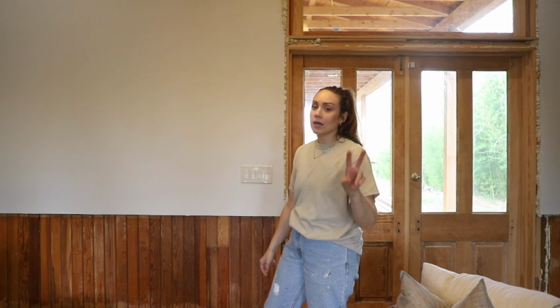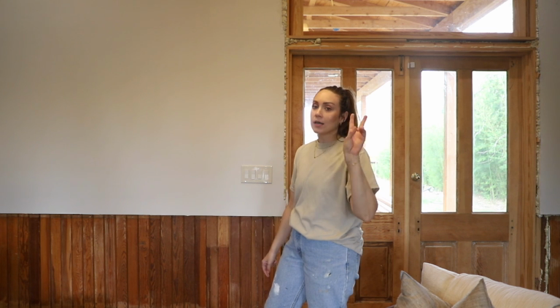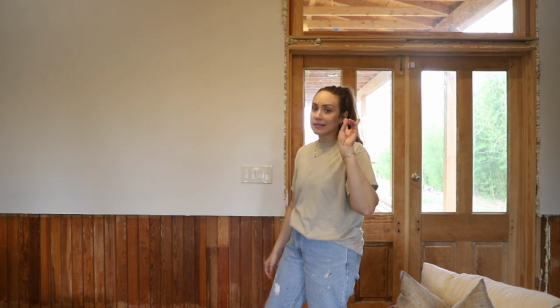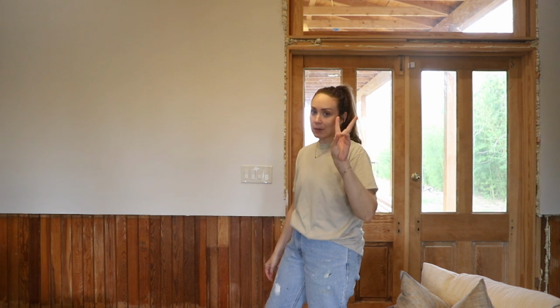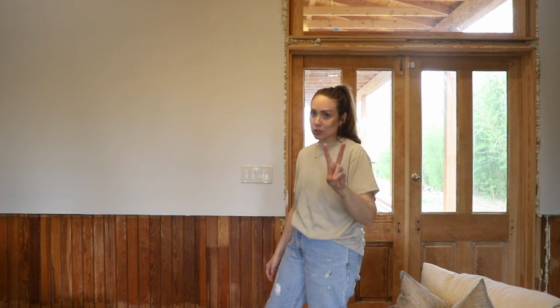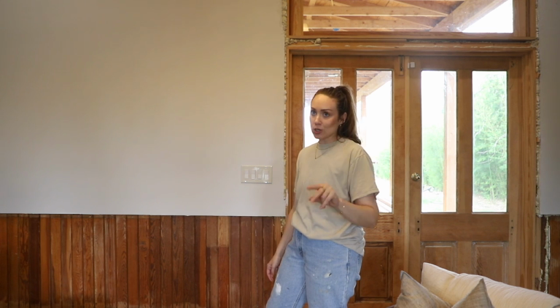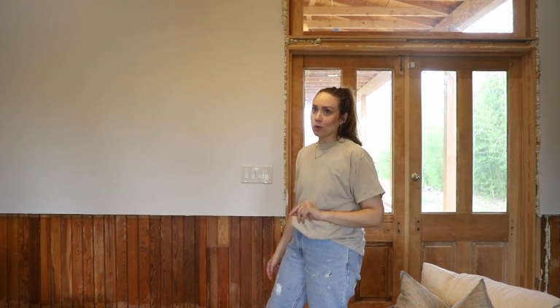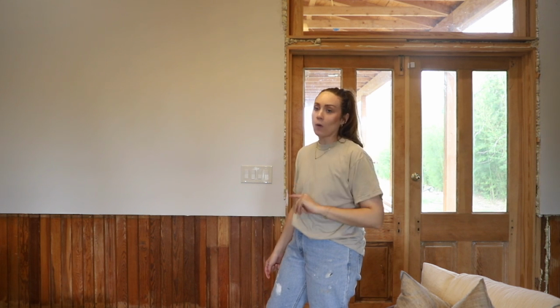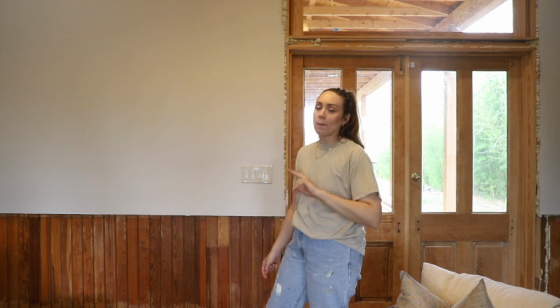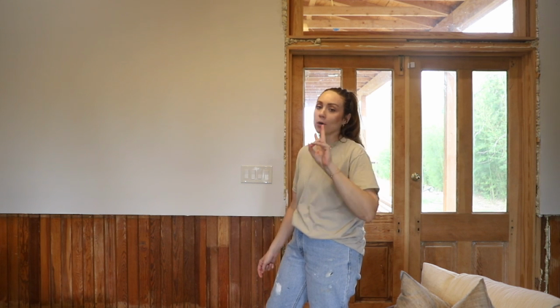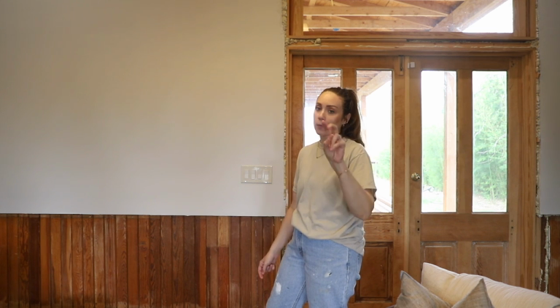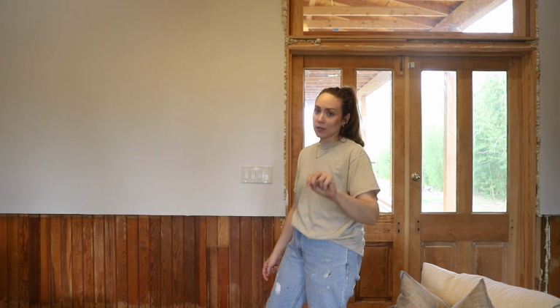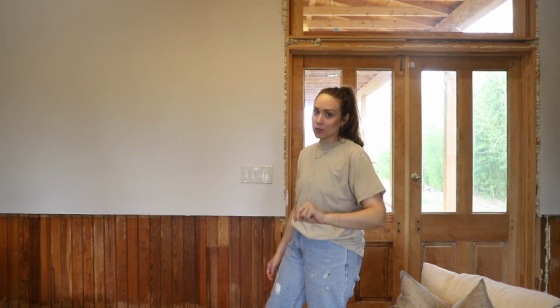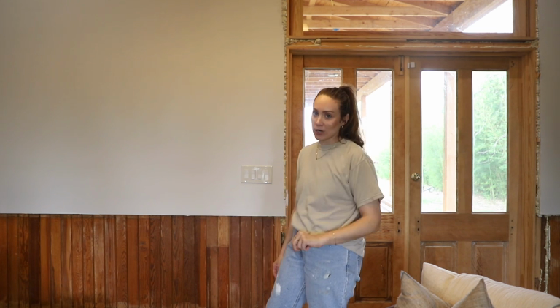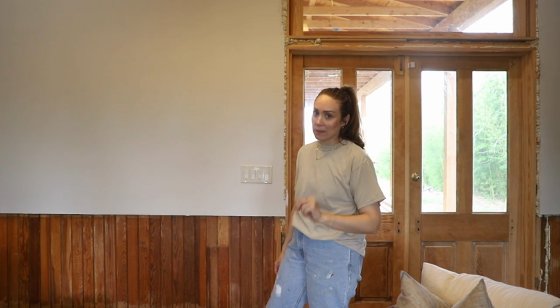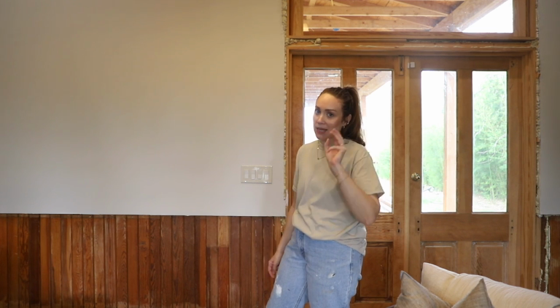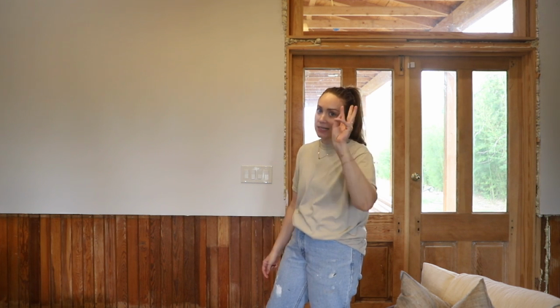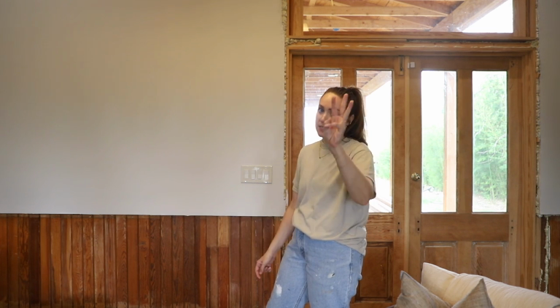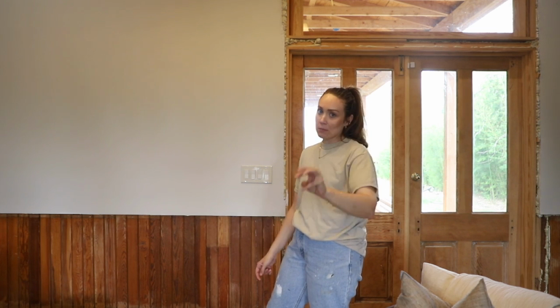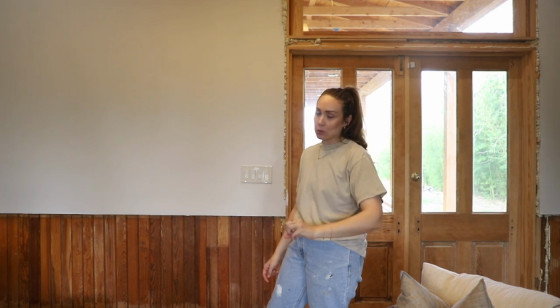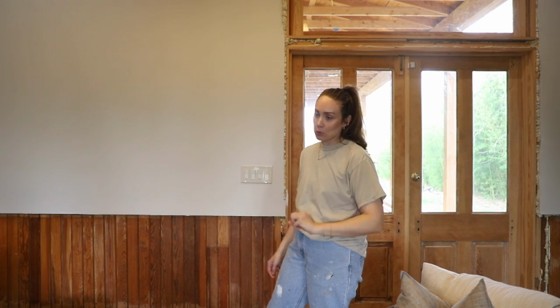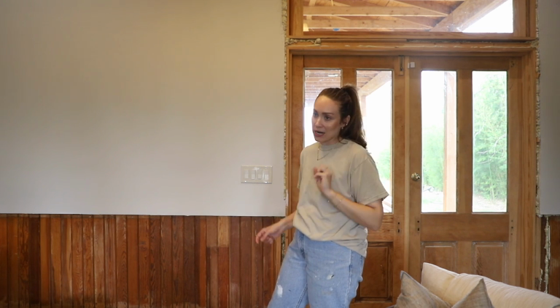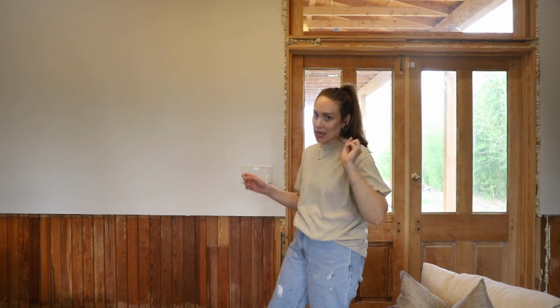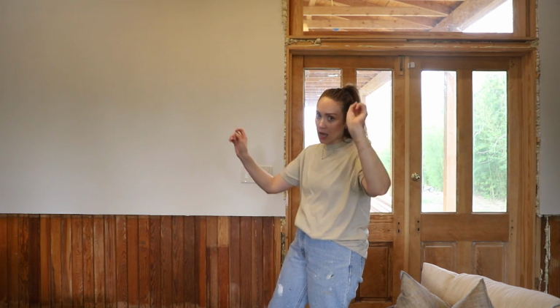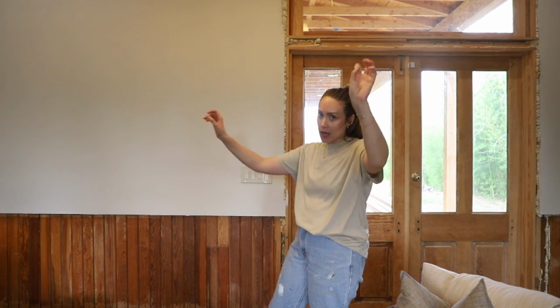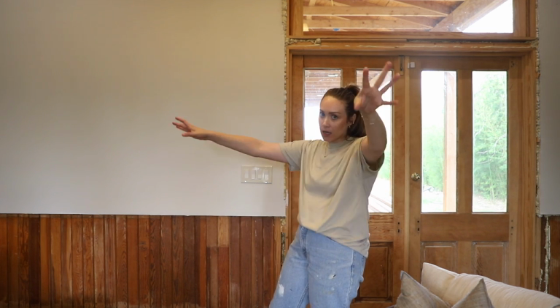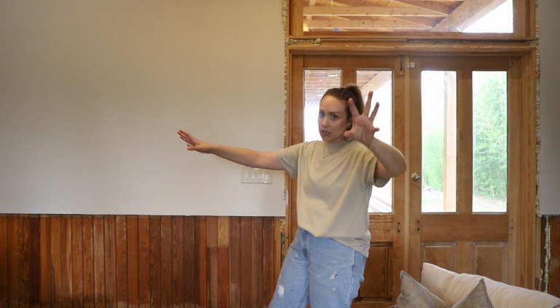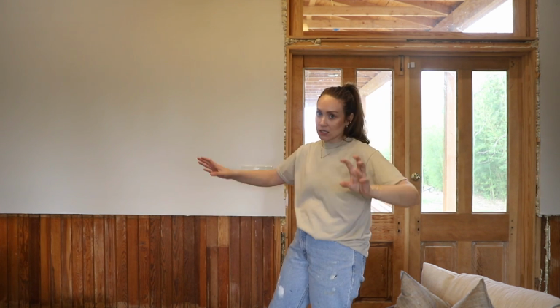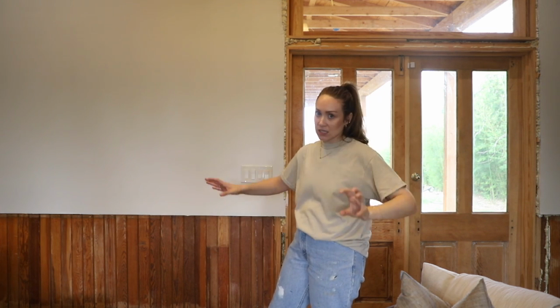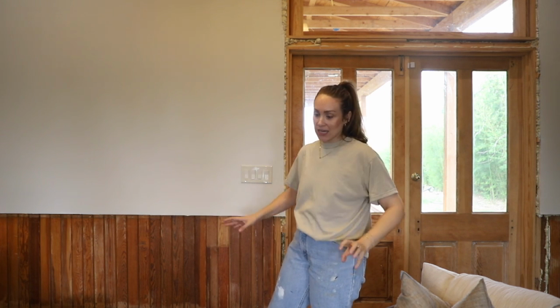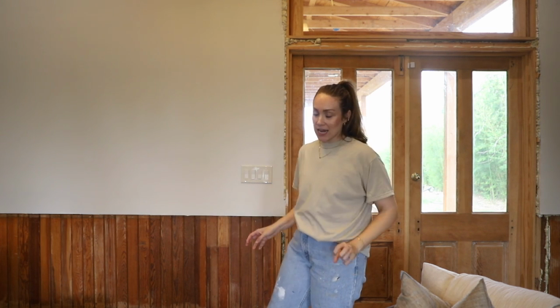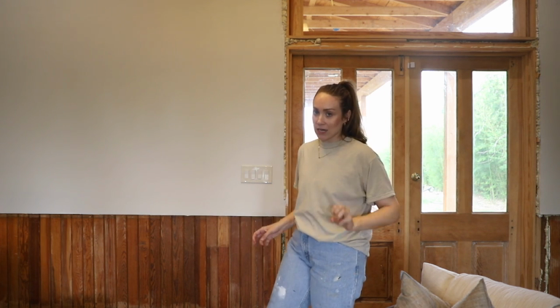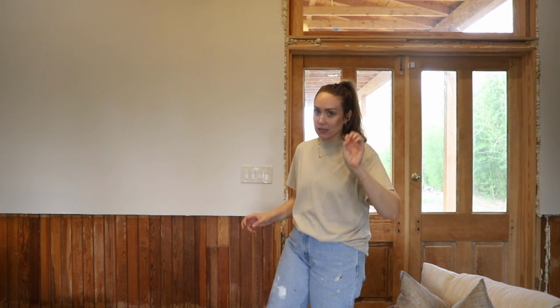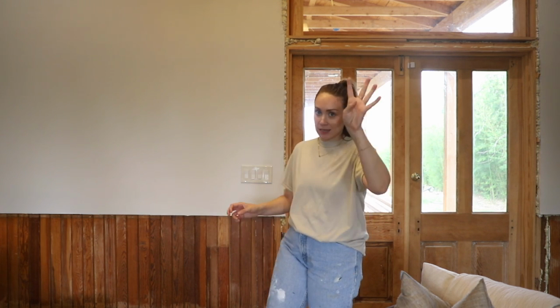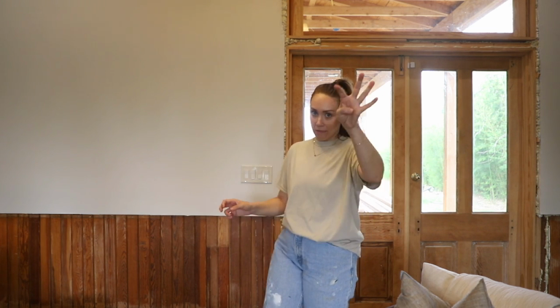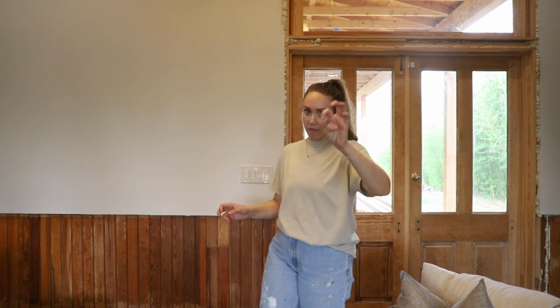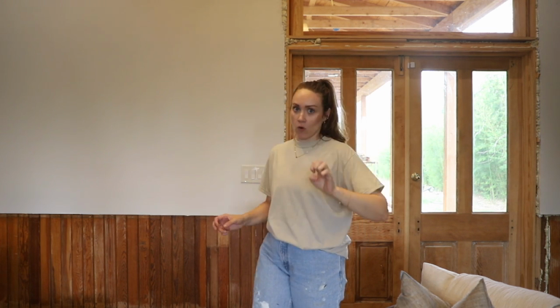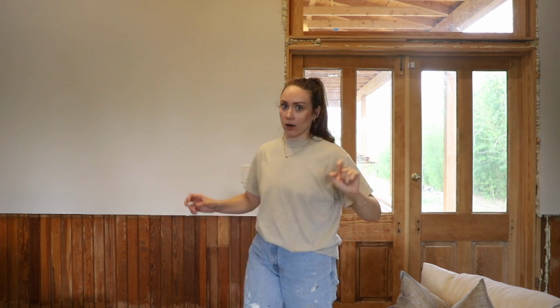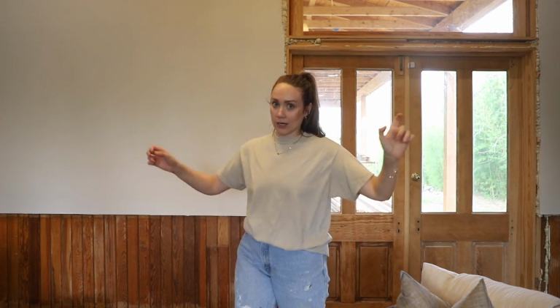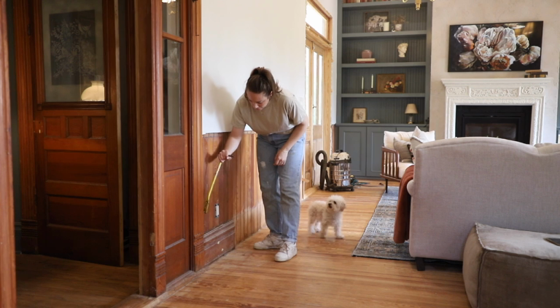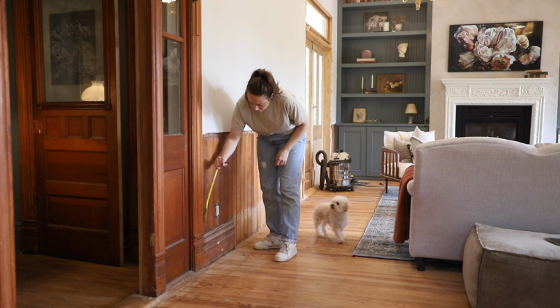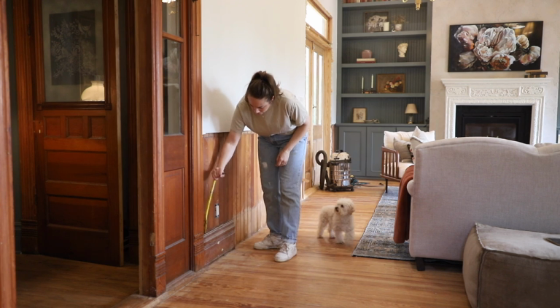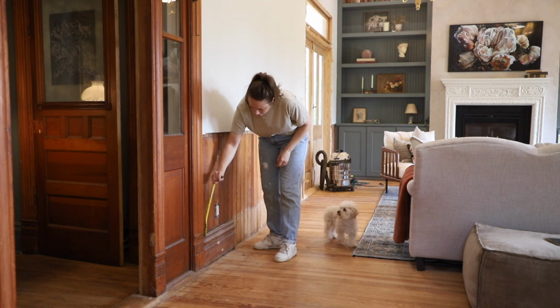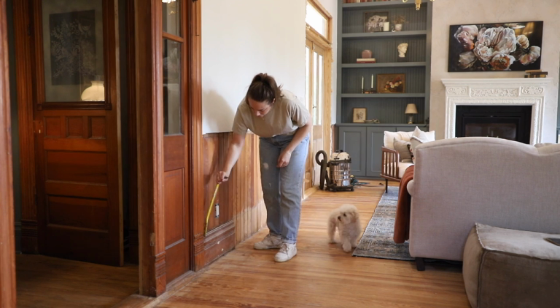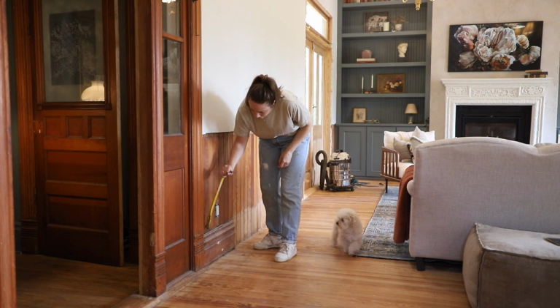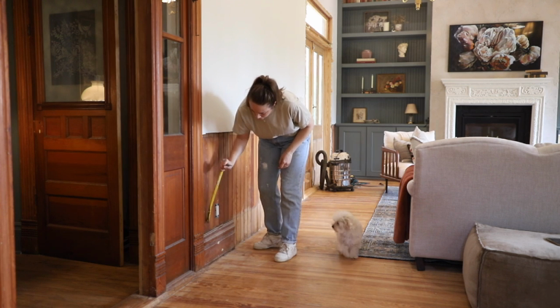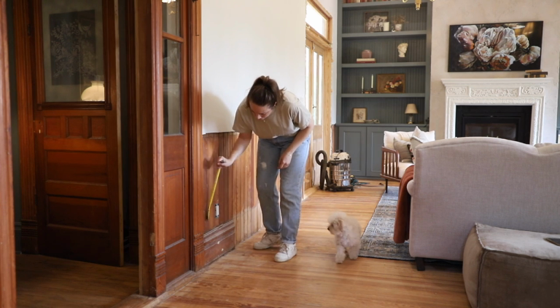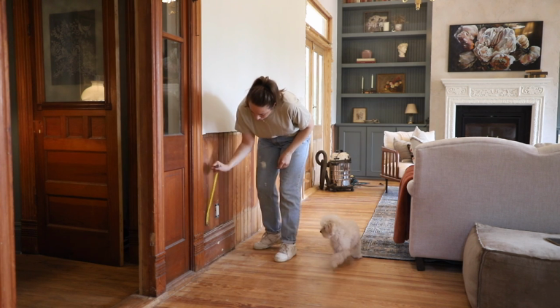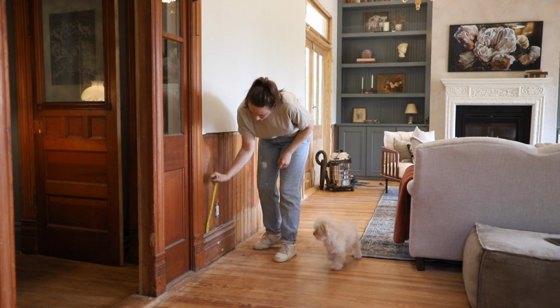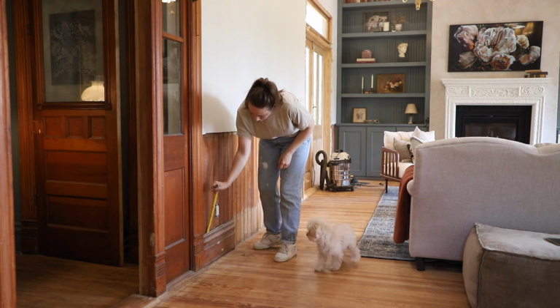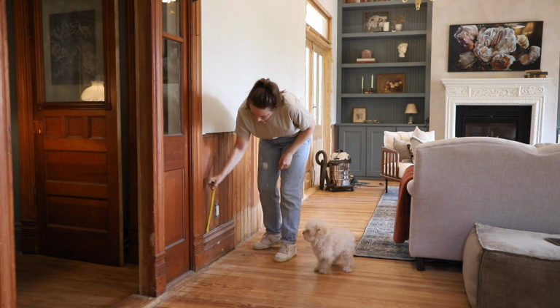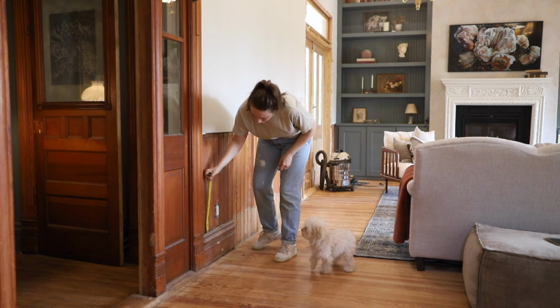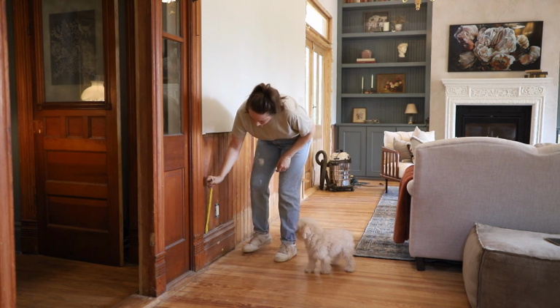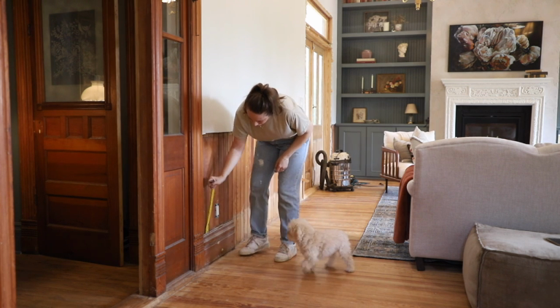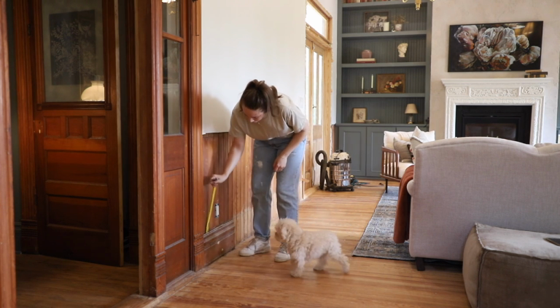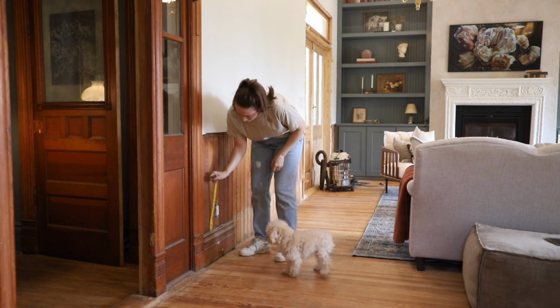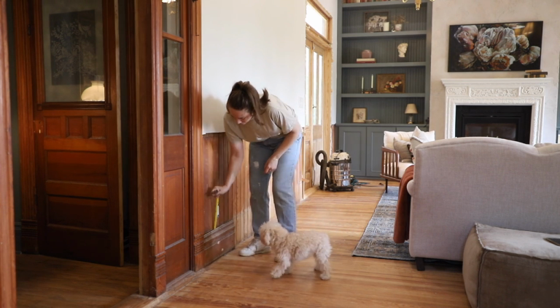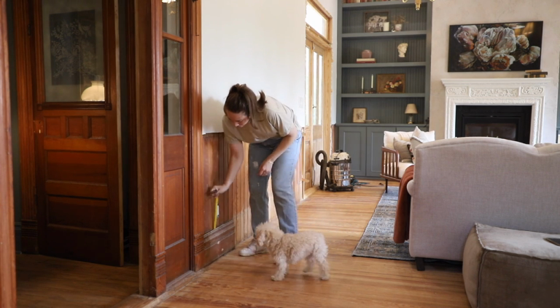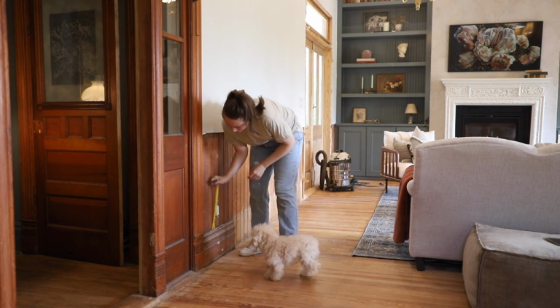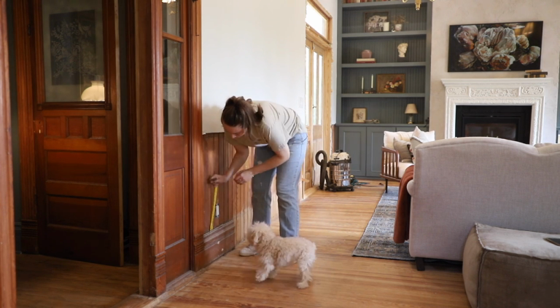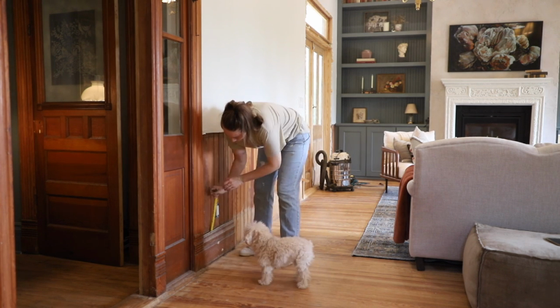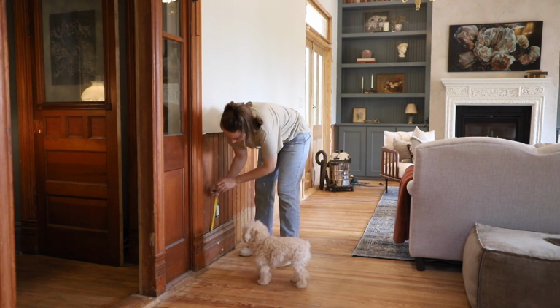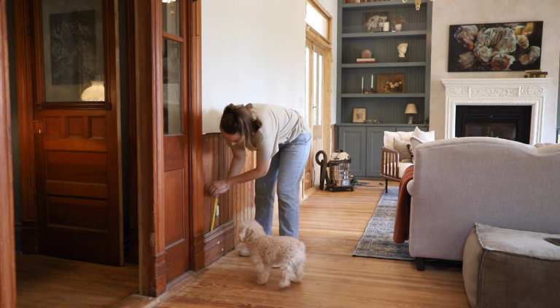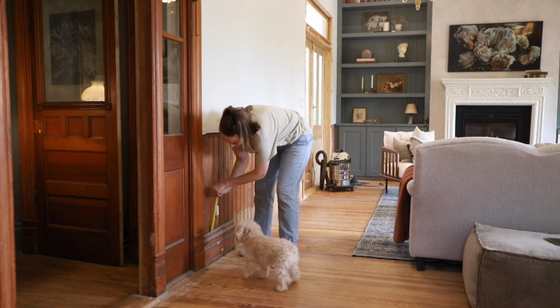Here's the plan of attack: Step one, sand what needs to be sanded on the older boards. Step two, put up all the trim. Step three, stain. Step four, seal once it's dried.